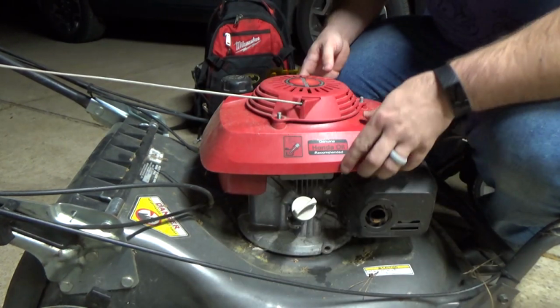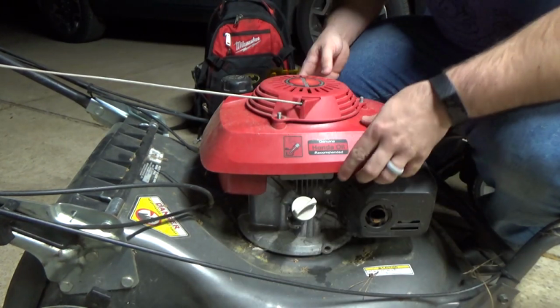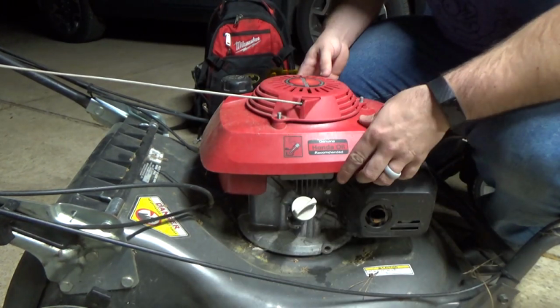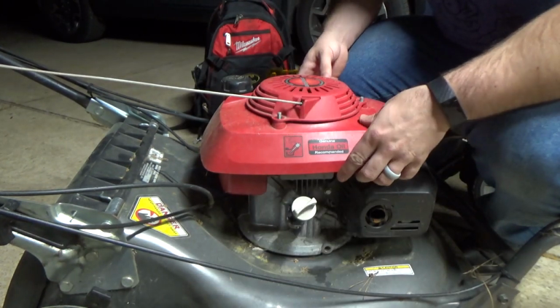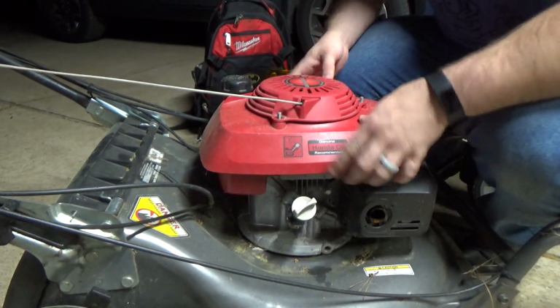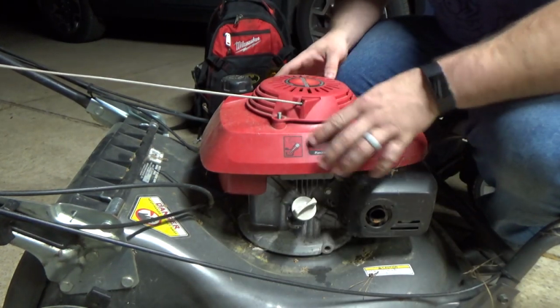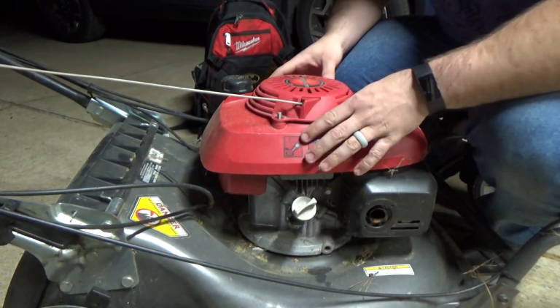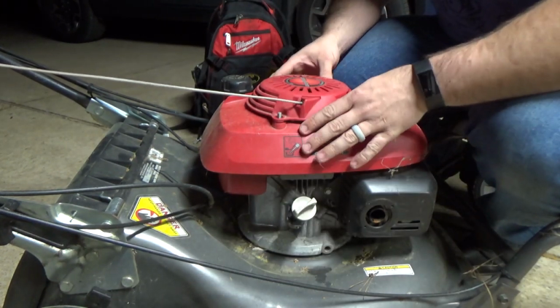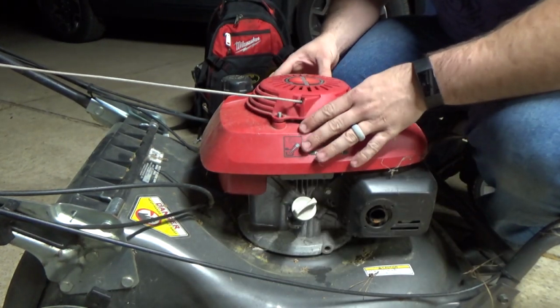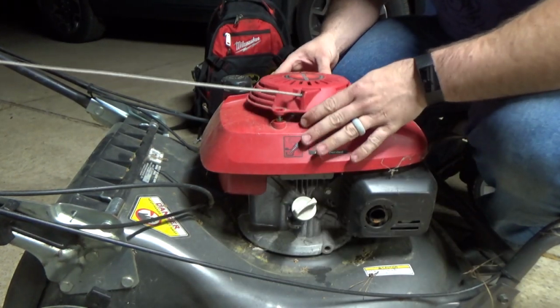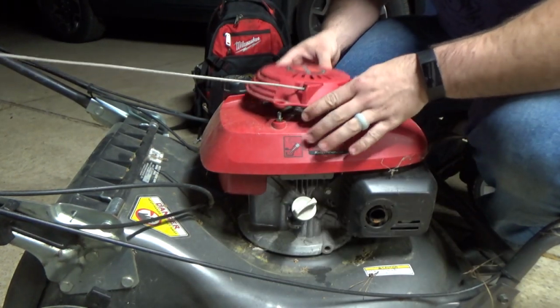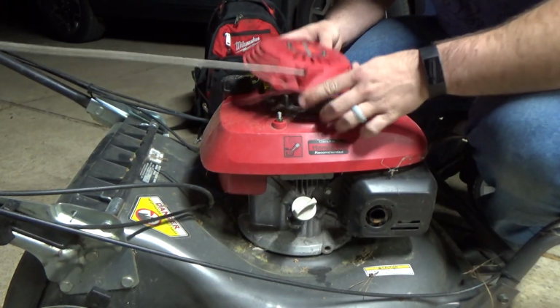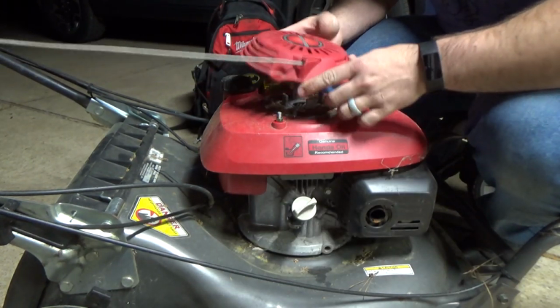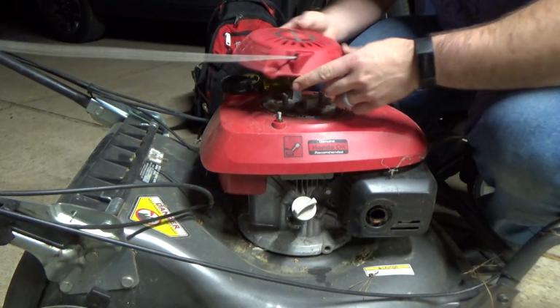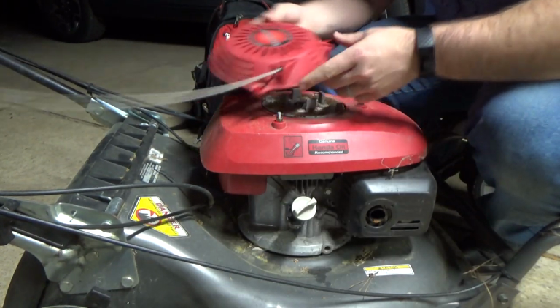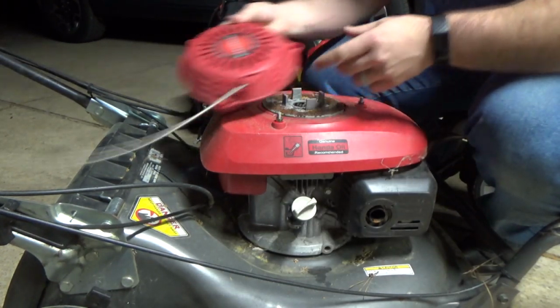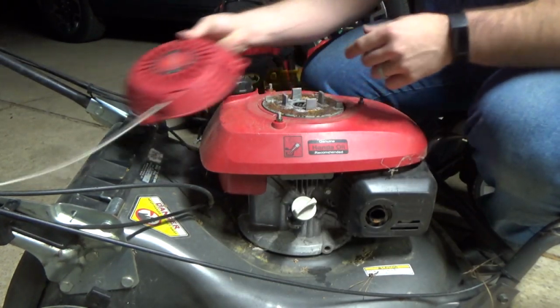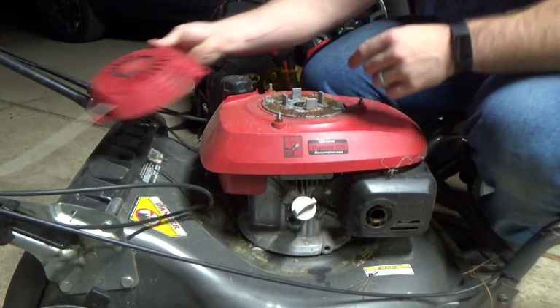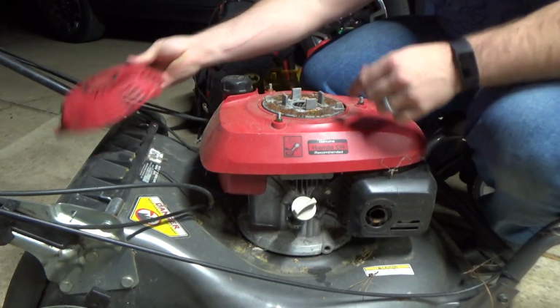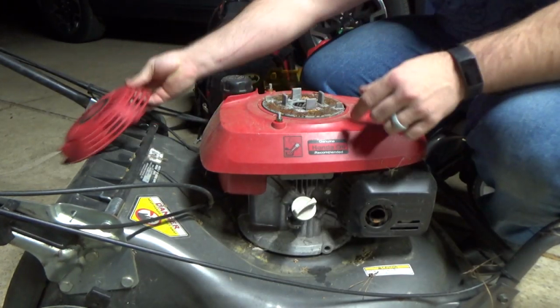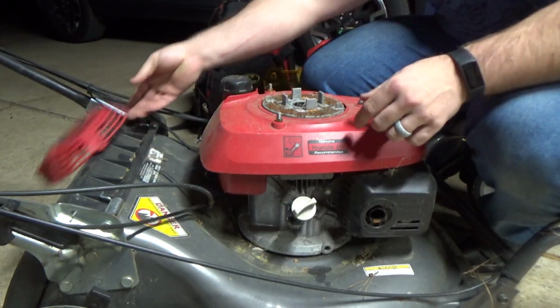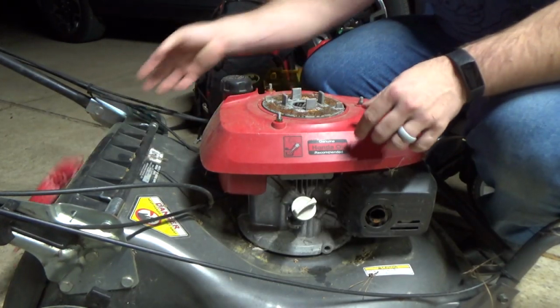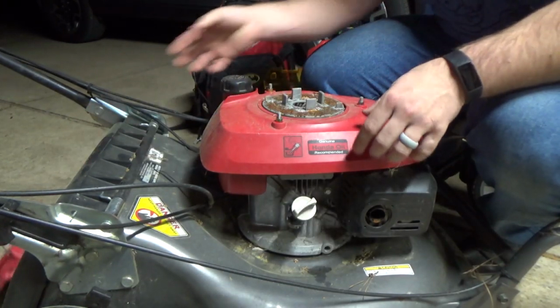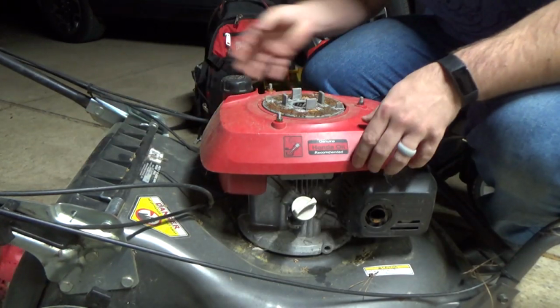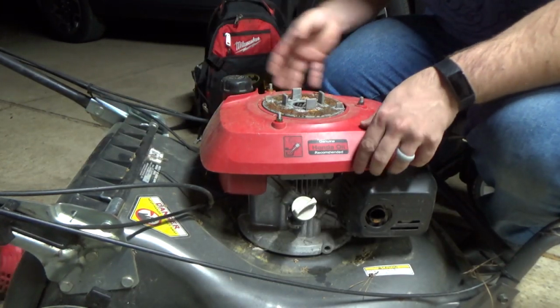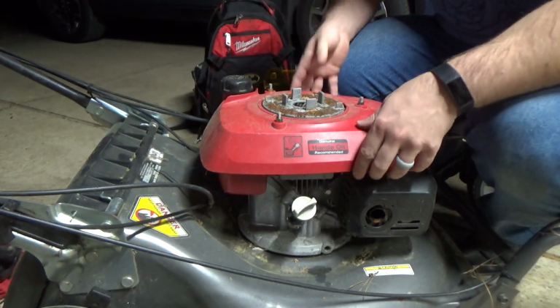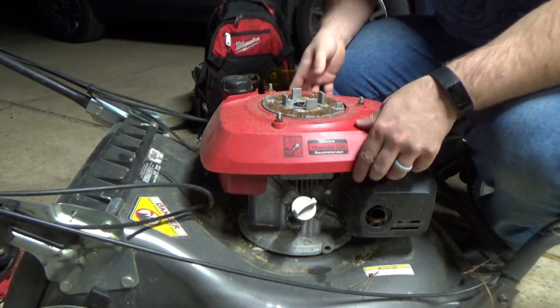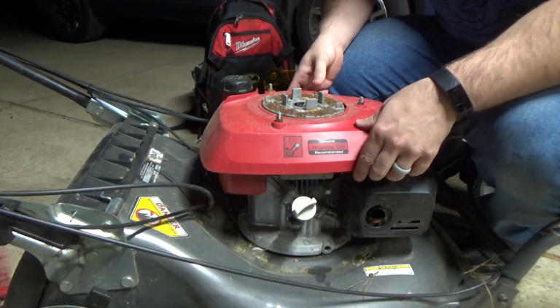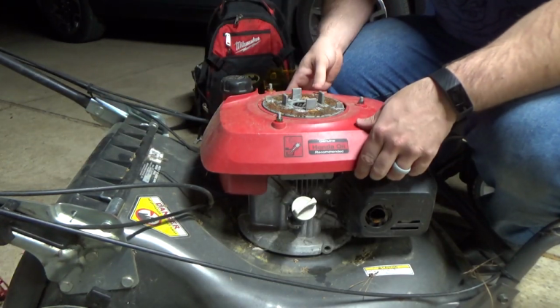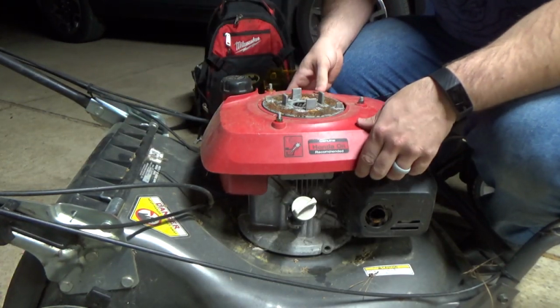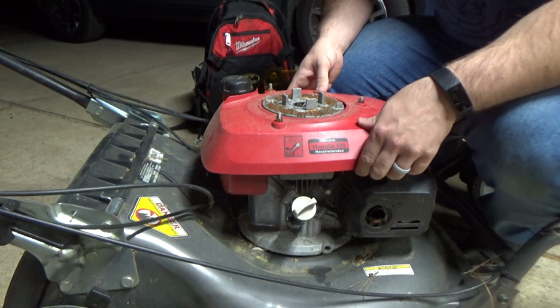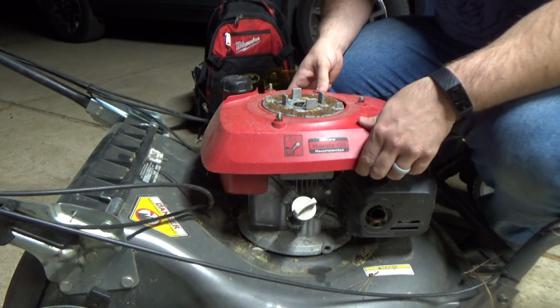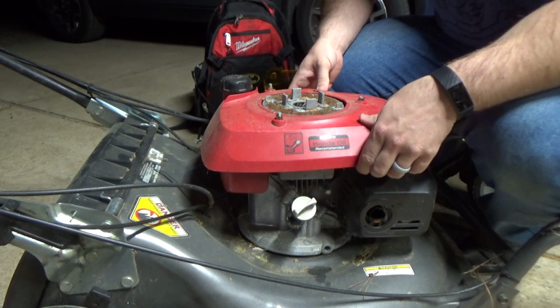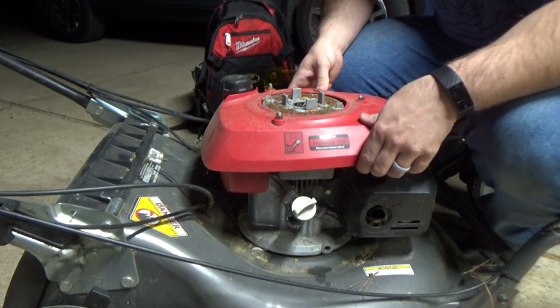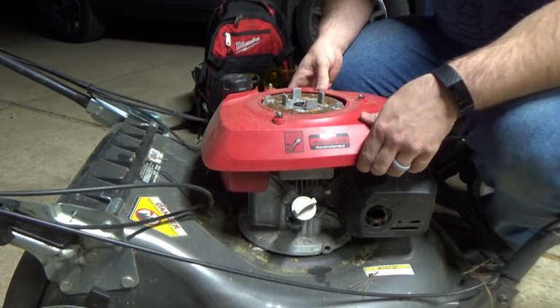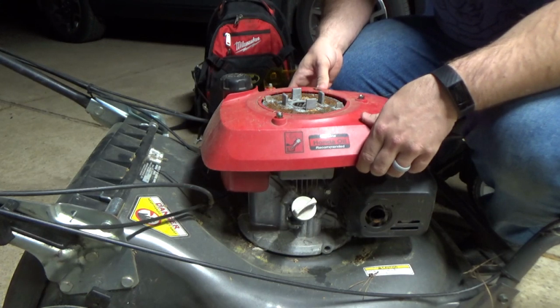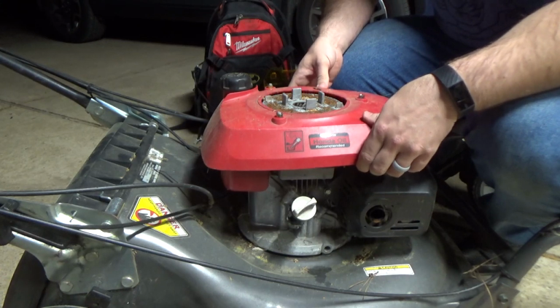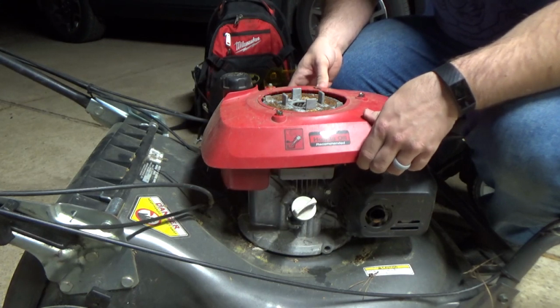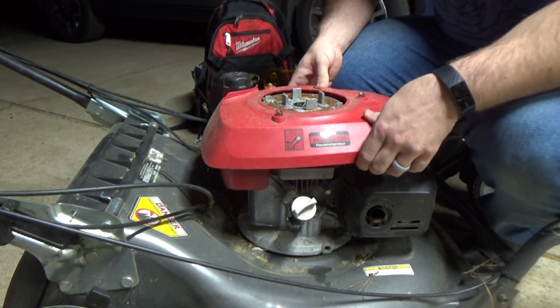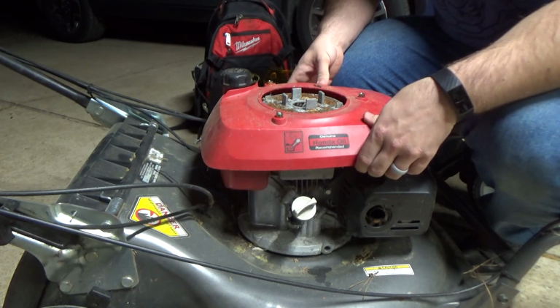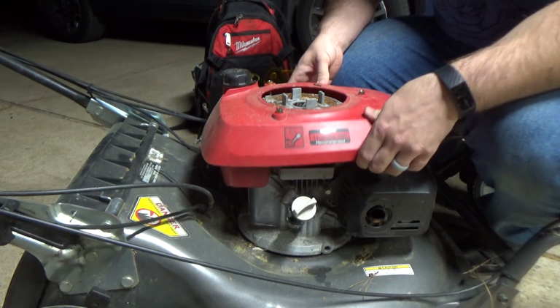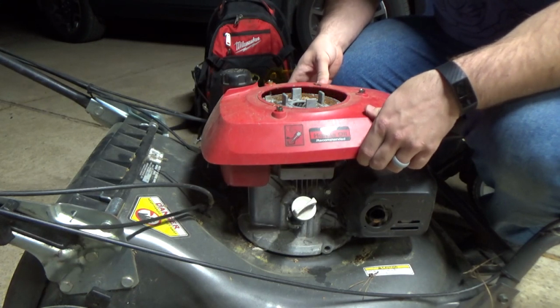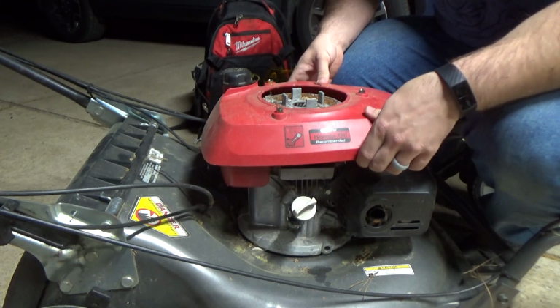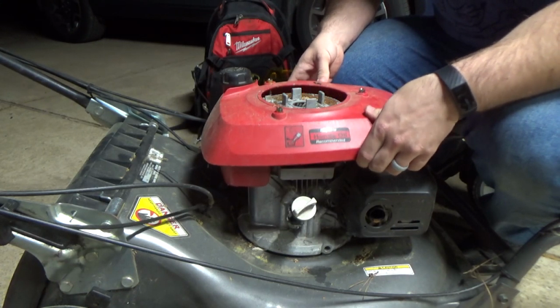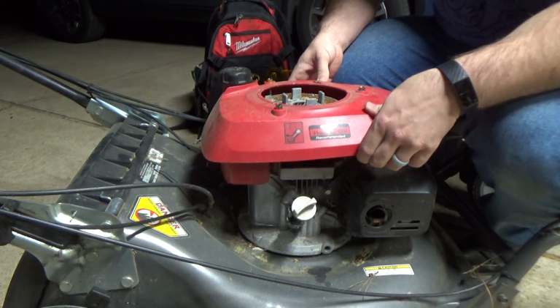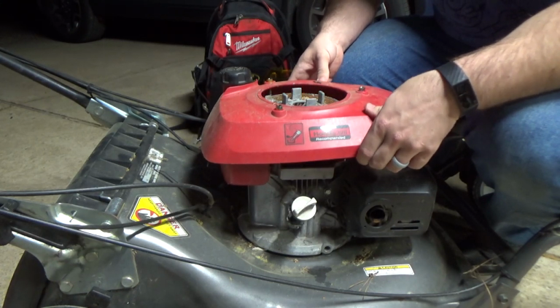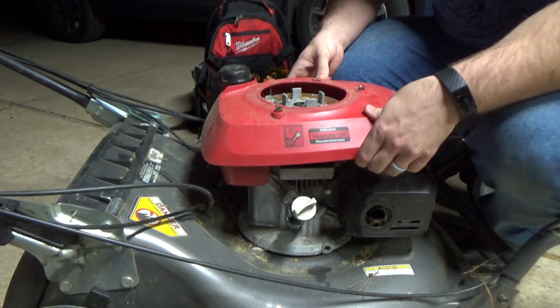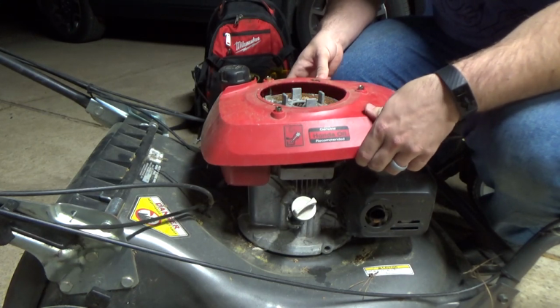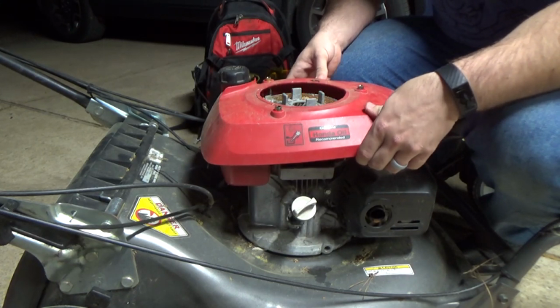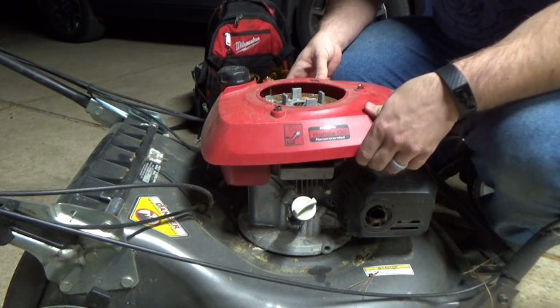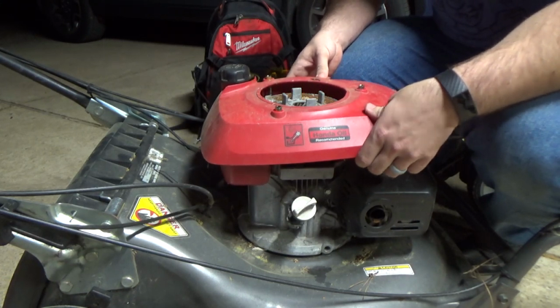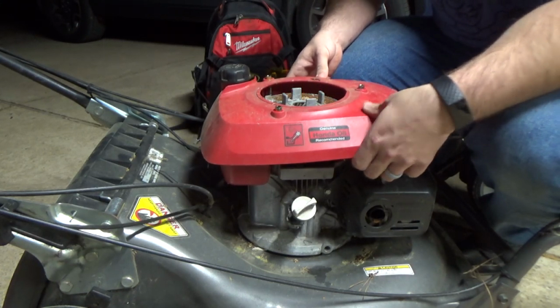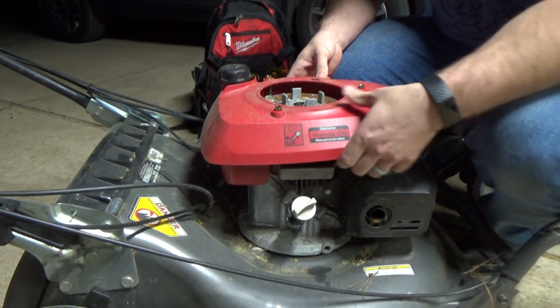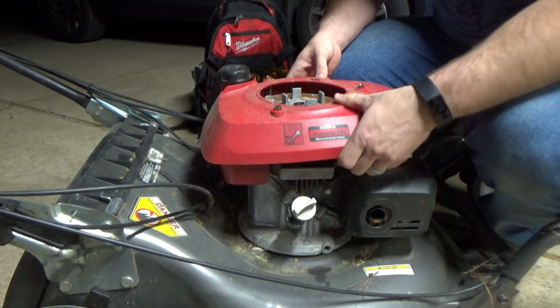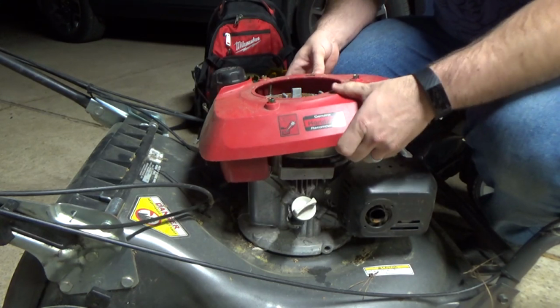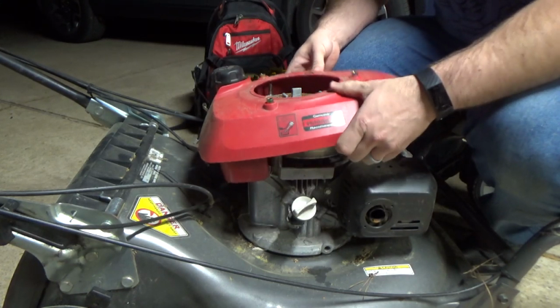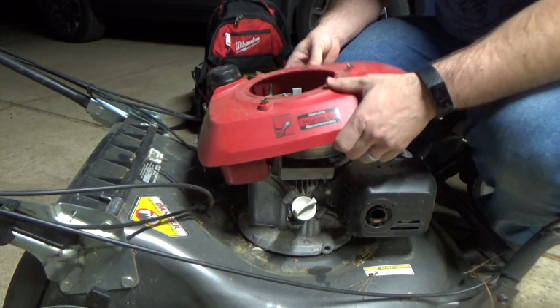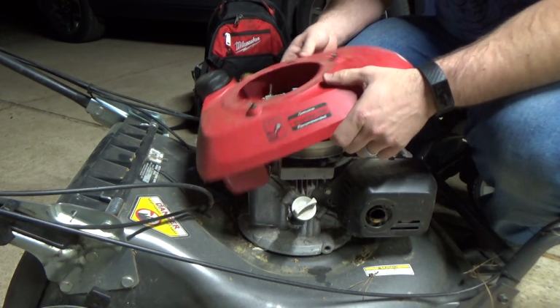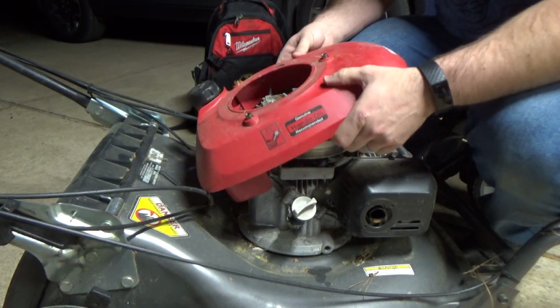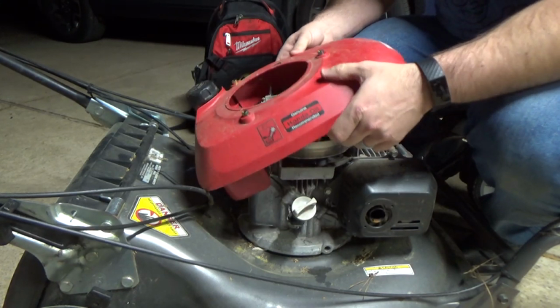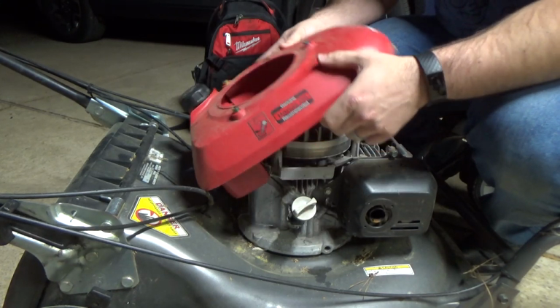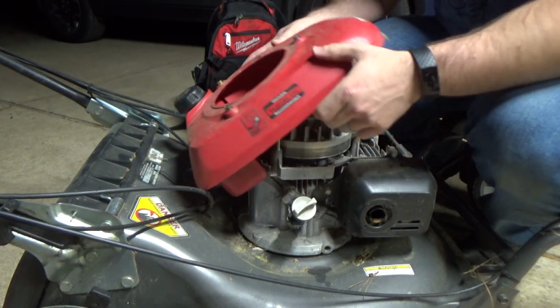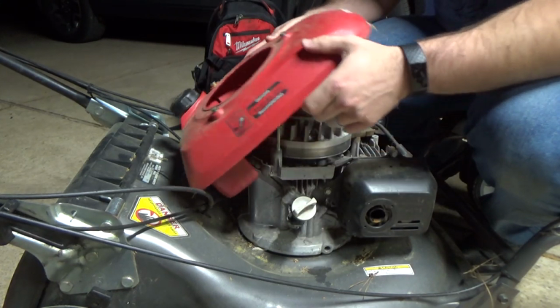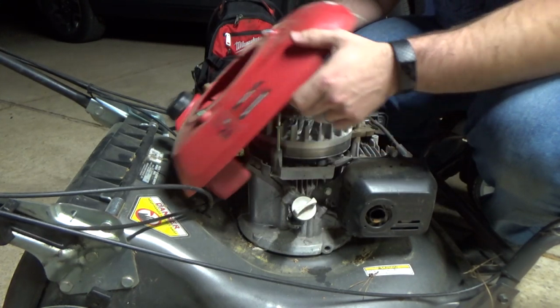Set the pull cord out of the way. The nice thing about this engine is that you can just lean the cover back and you don't have to disconnect any fuel lines.